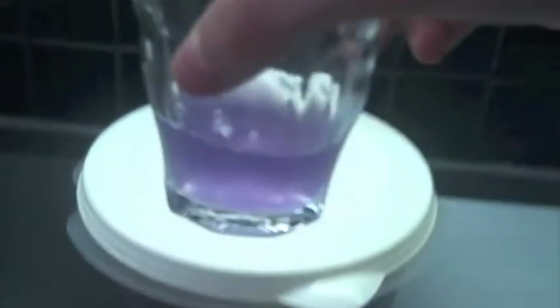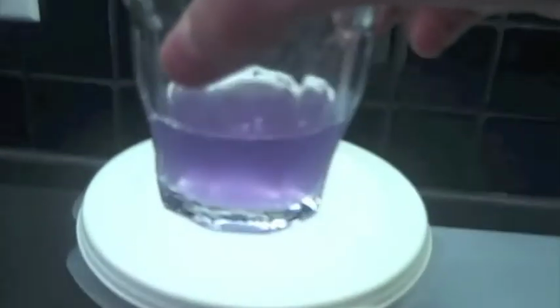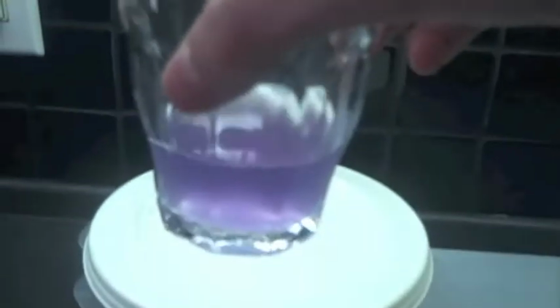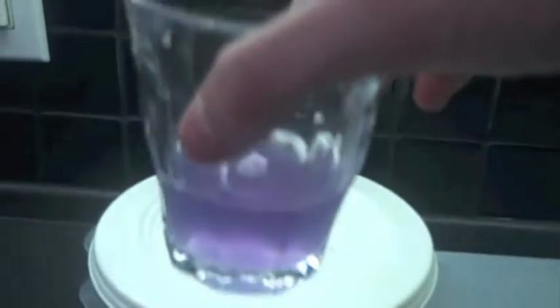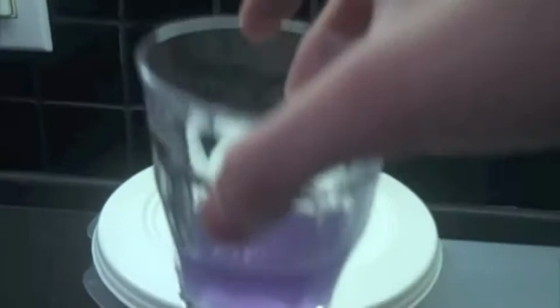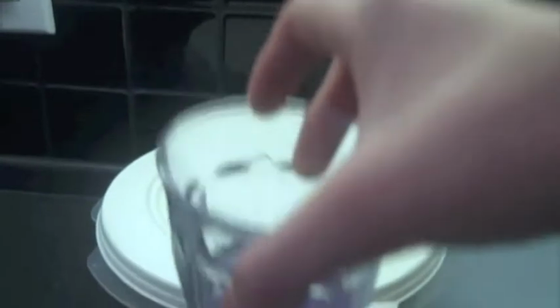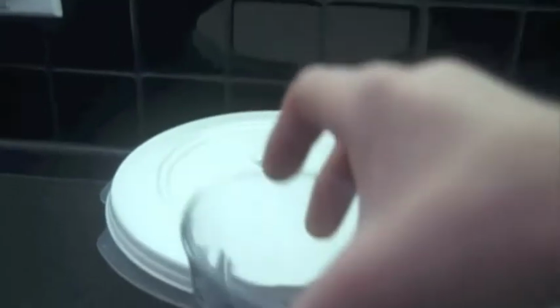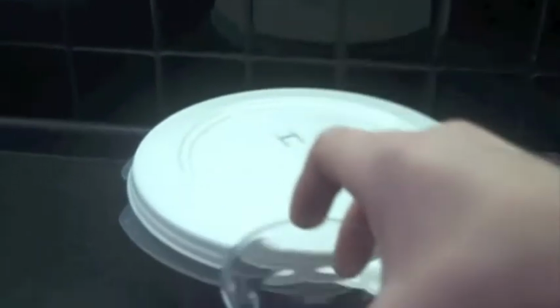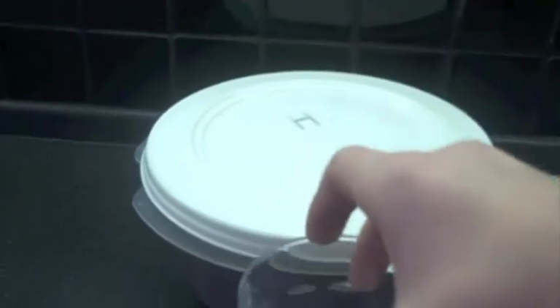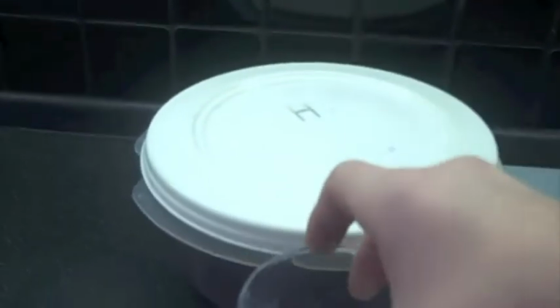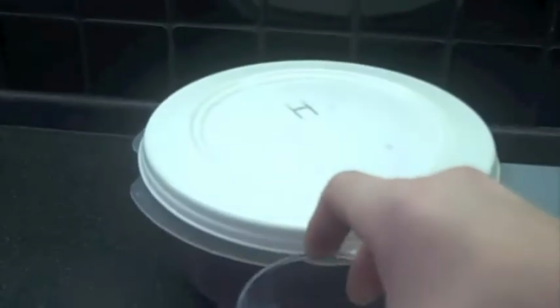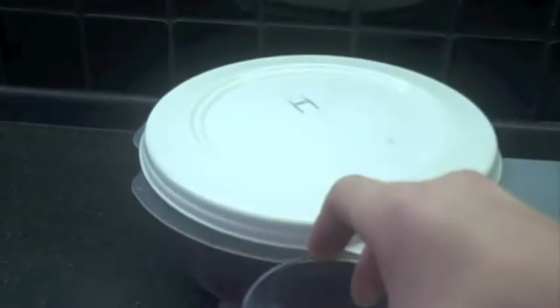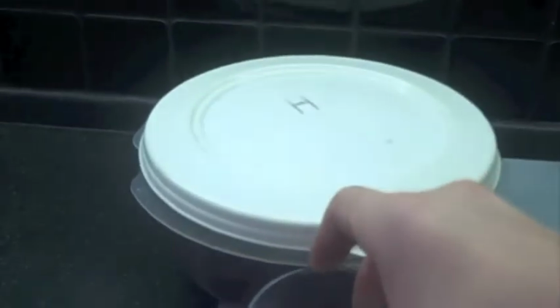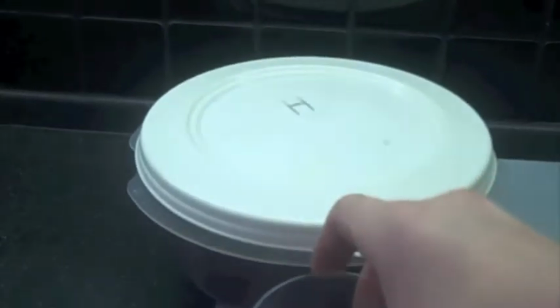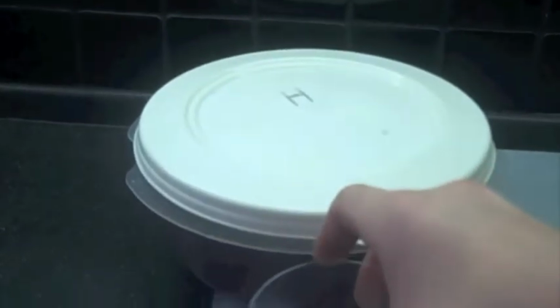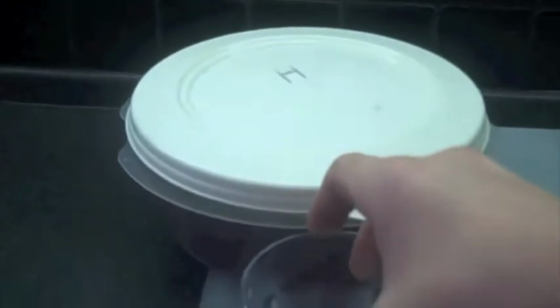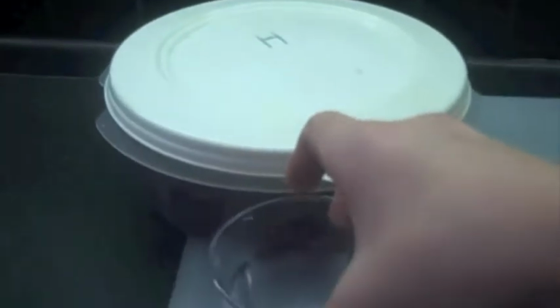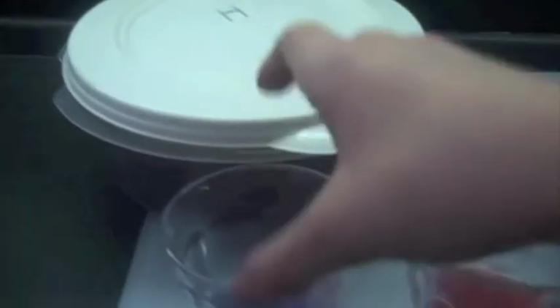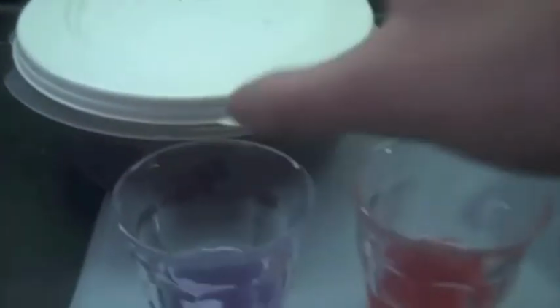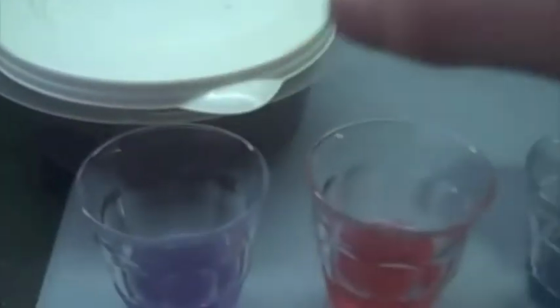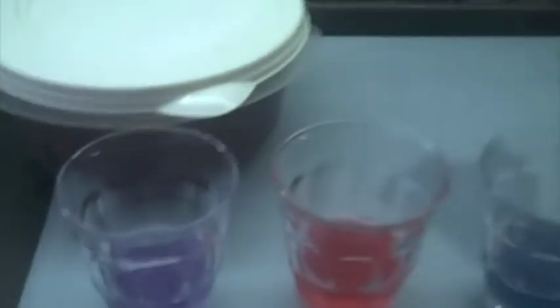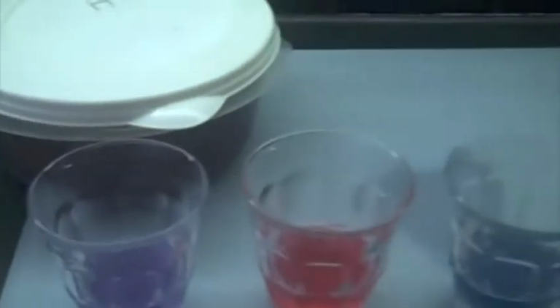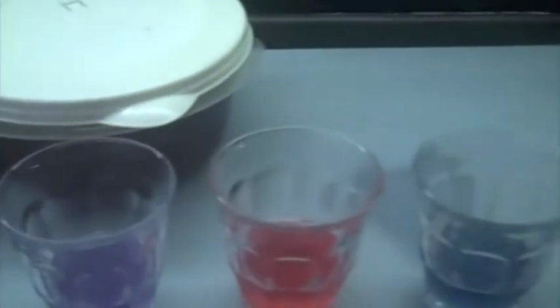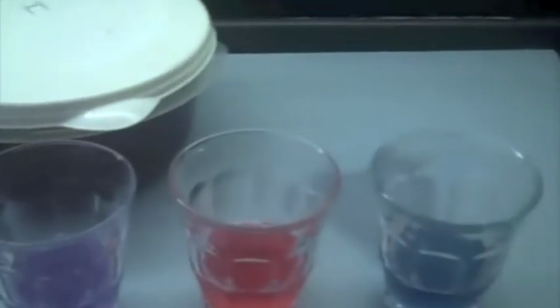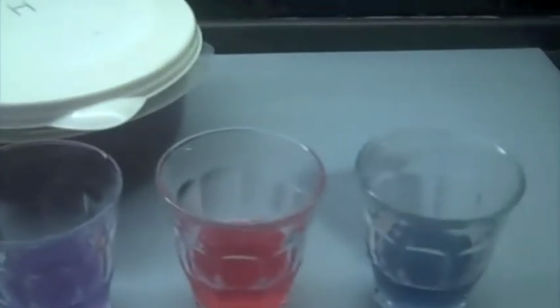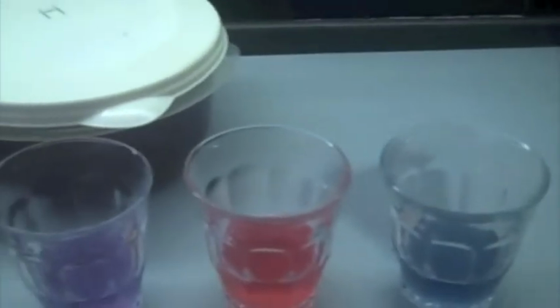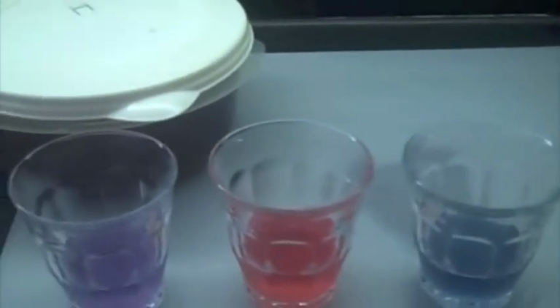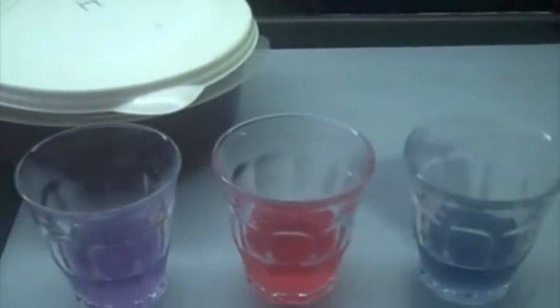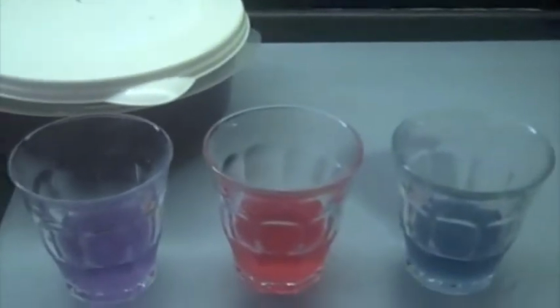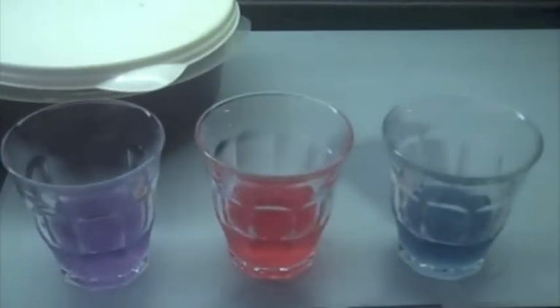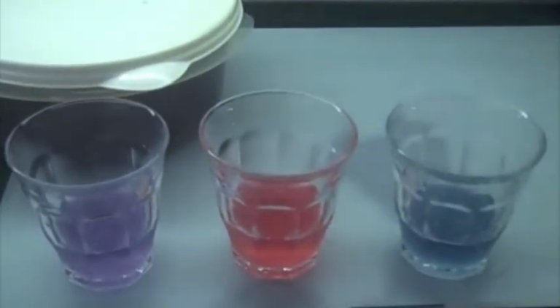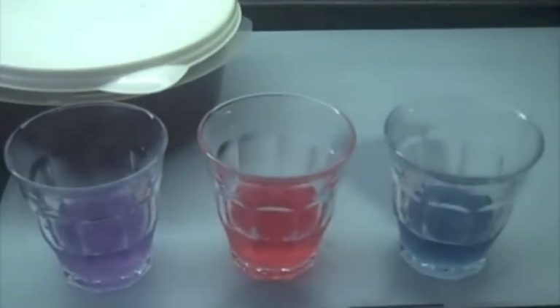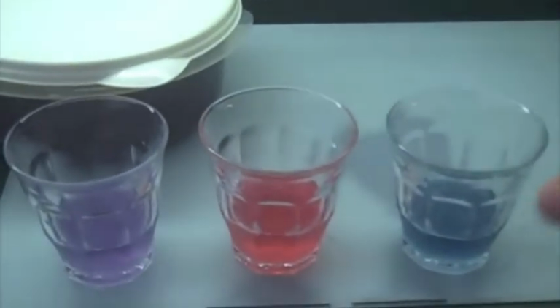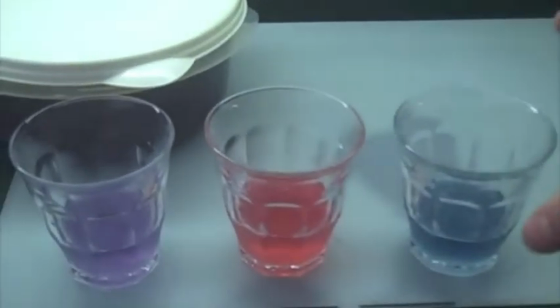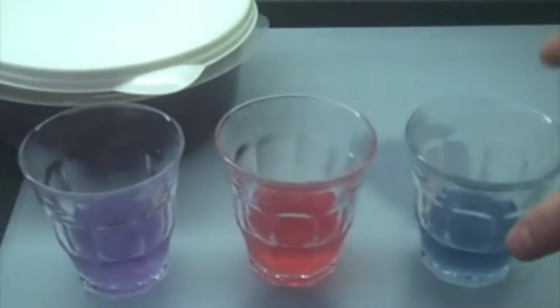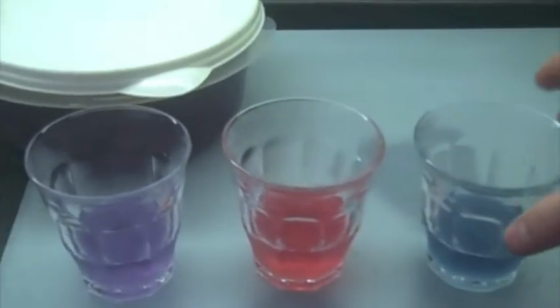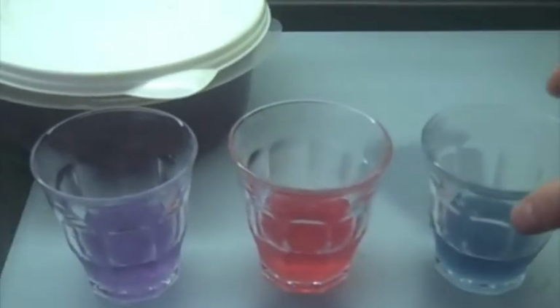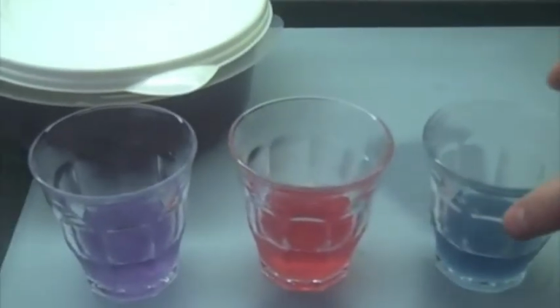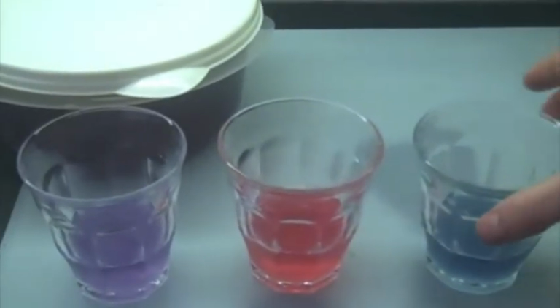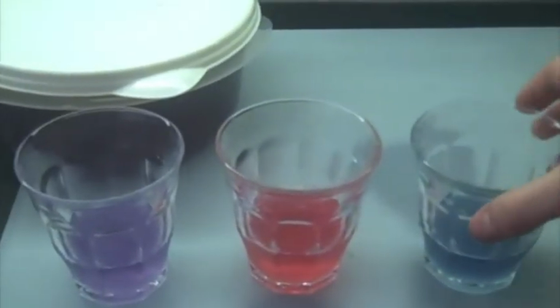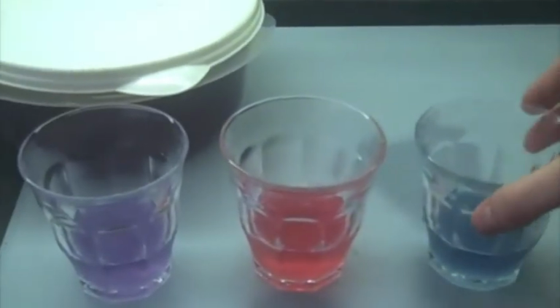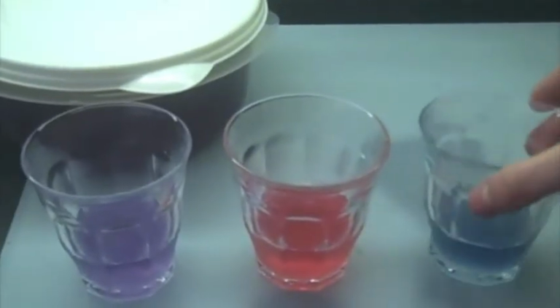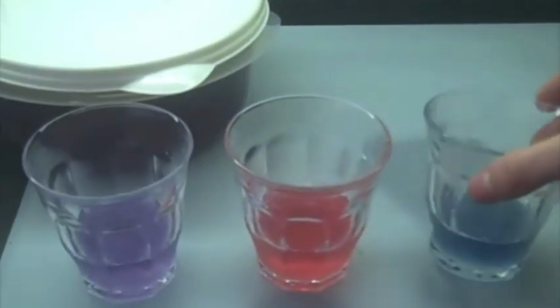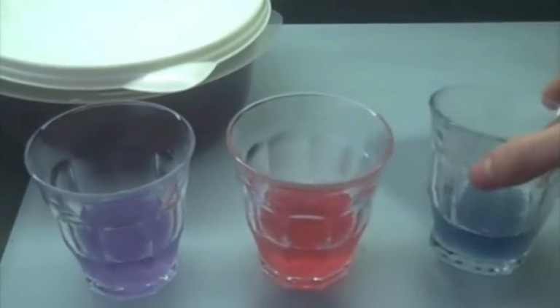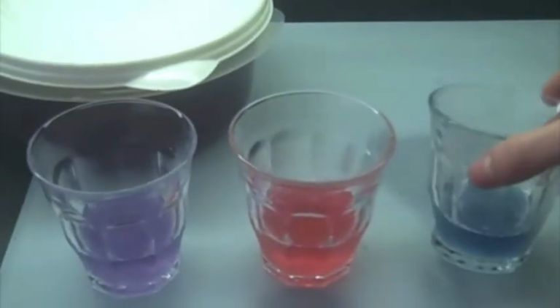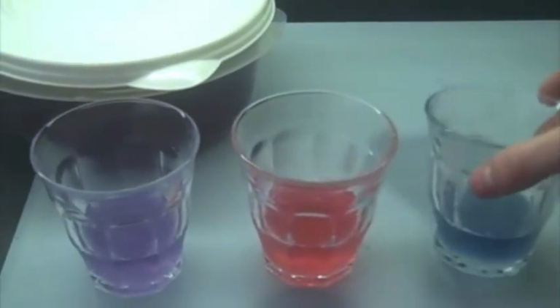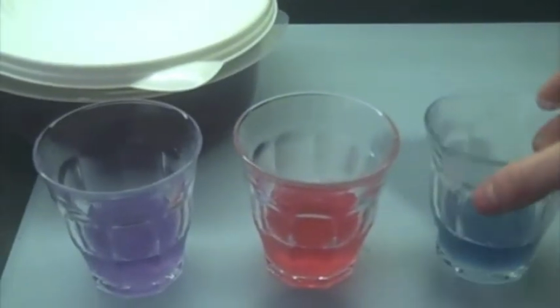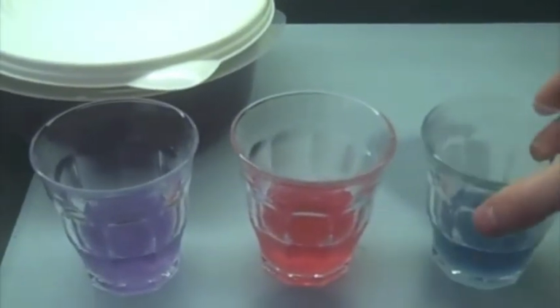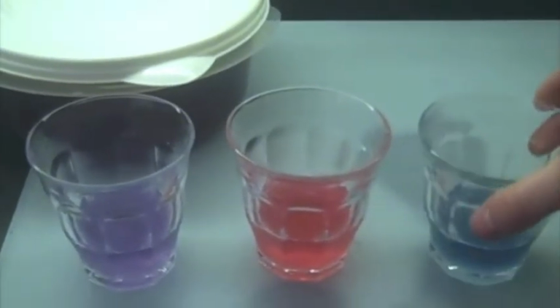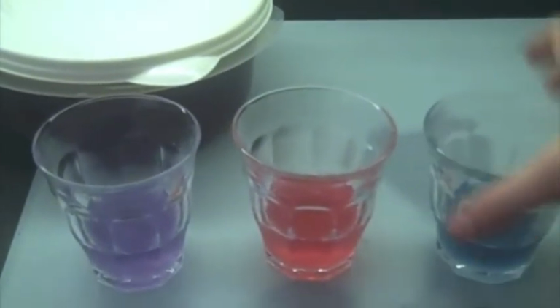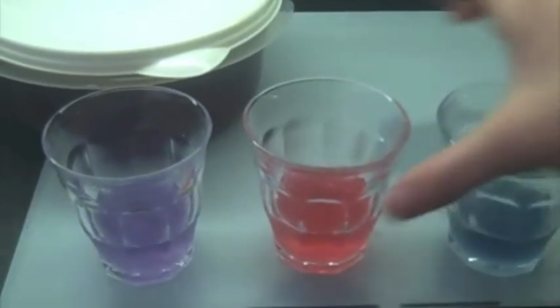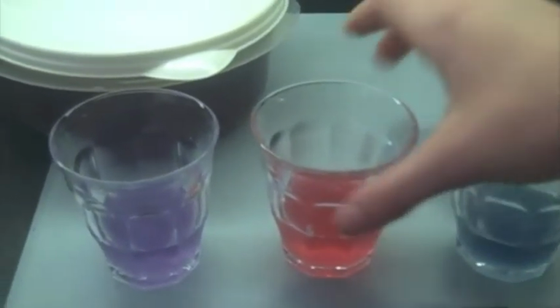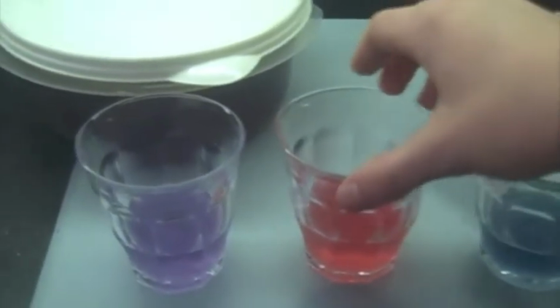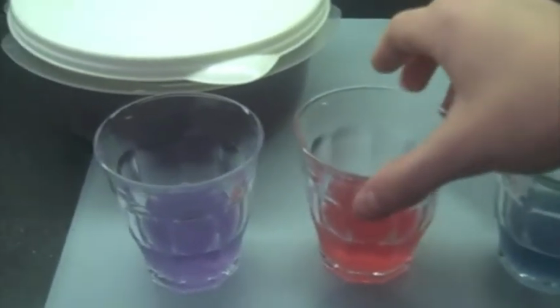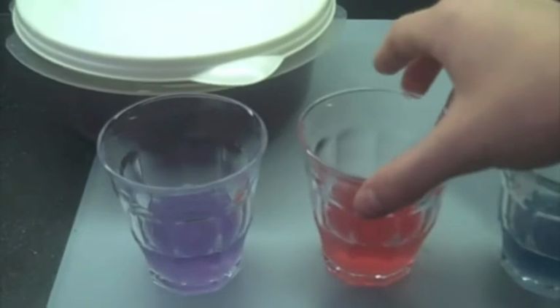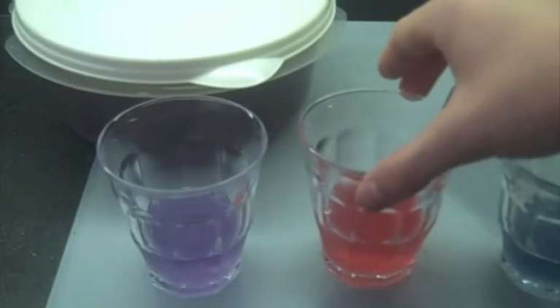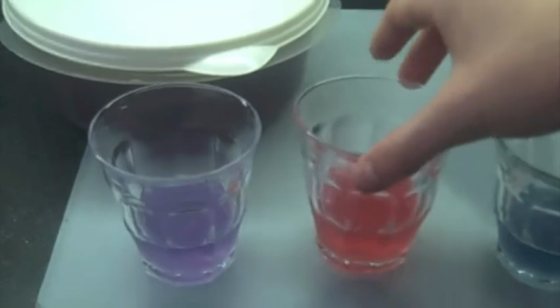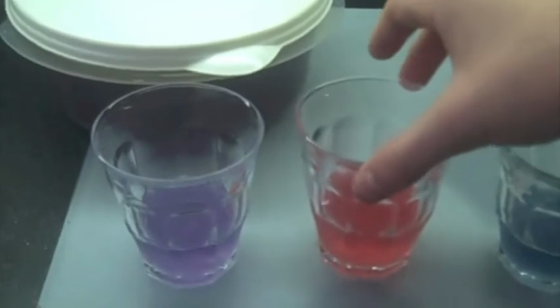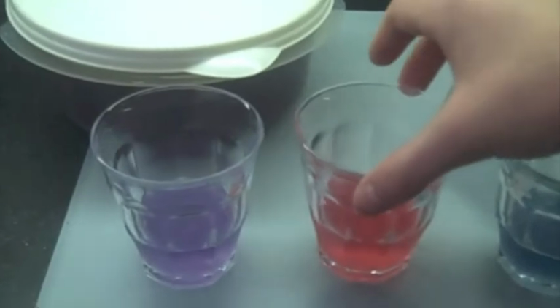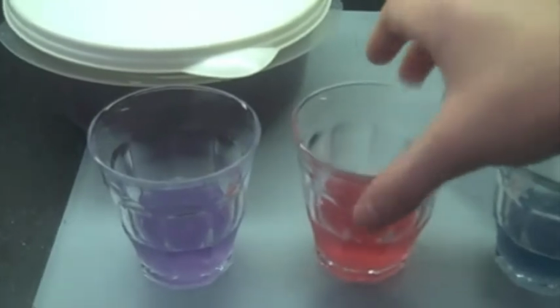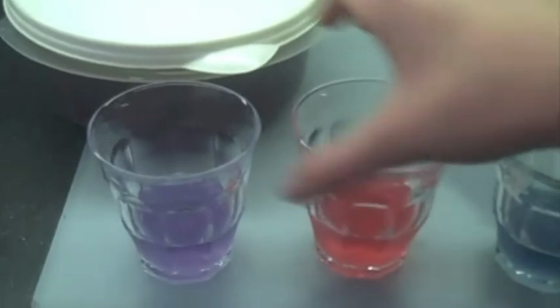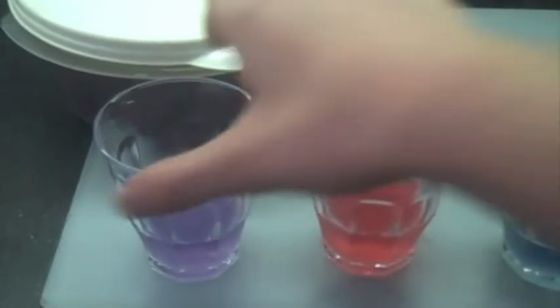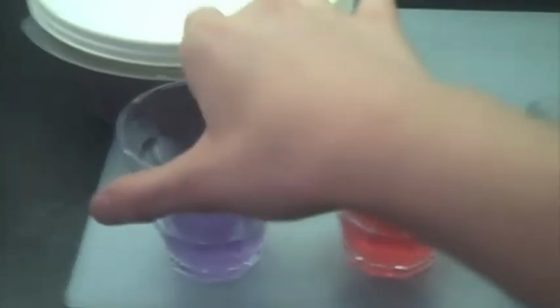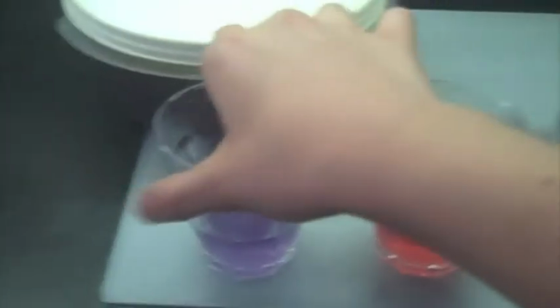Baking soda isn't that much of a base. If you add stronger bases, it would probably turn green. If you add more acid, it turns red.